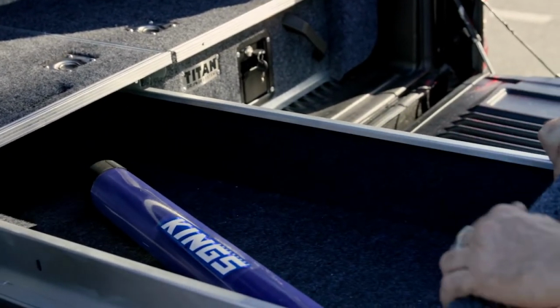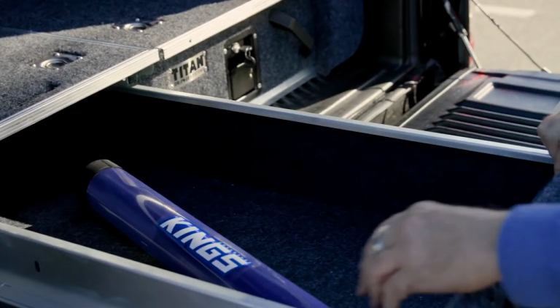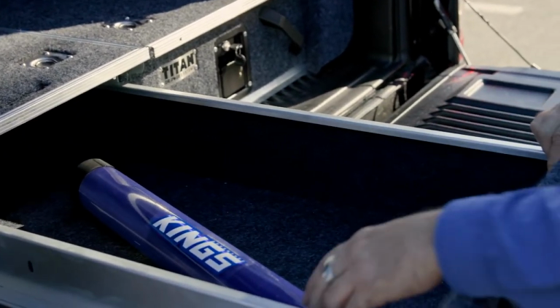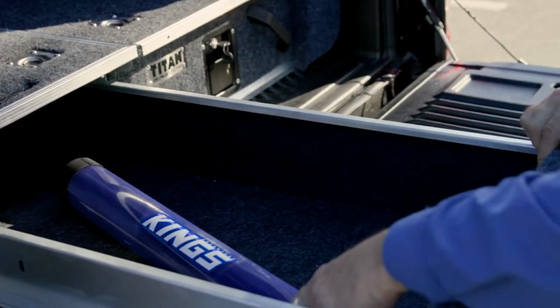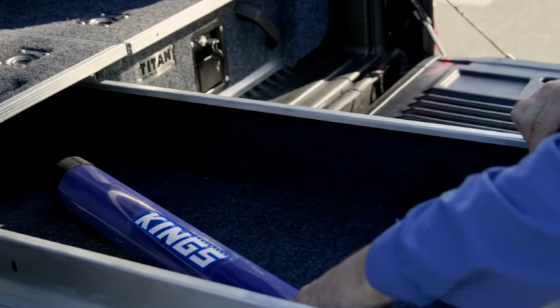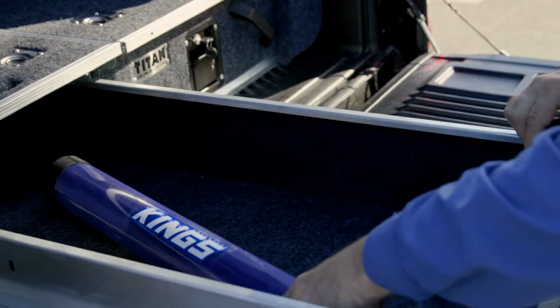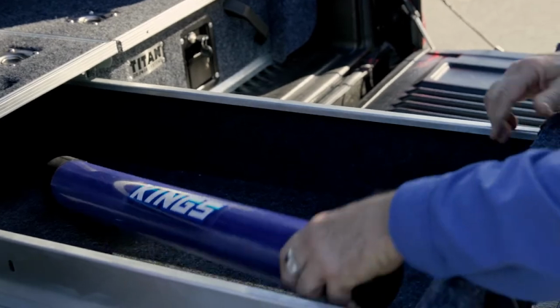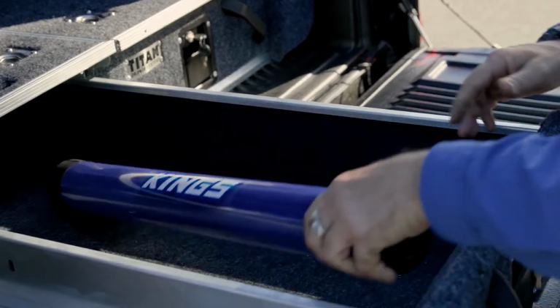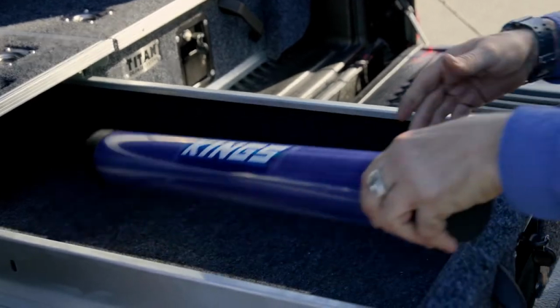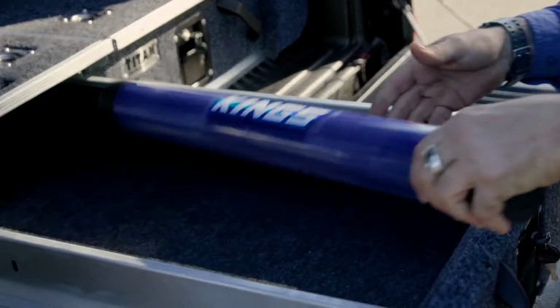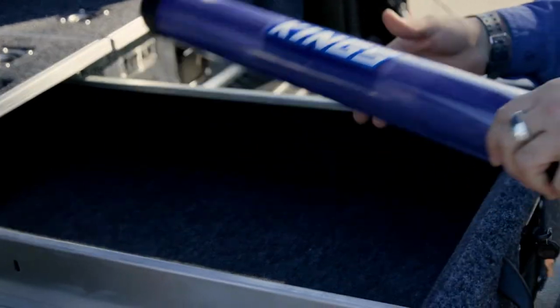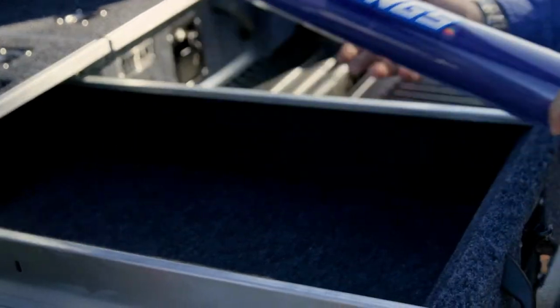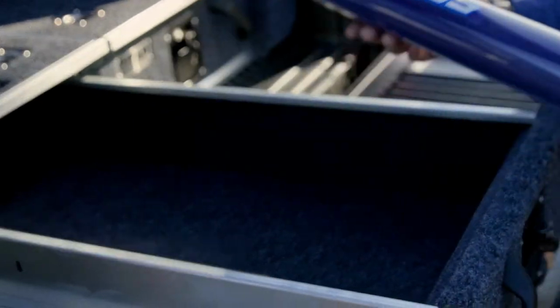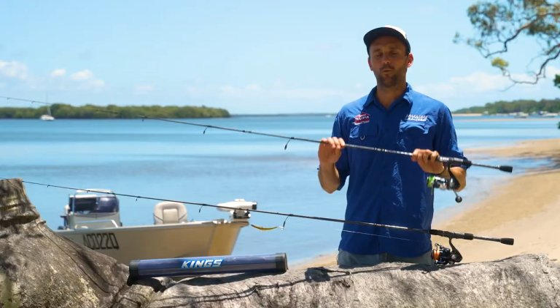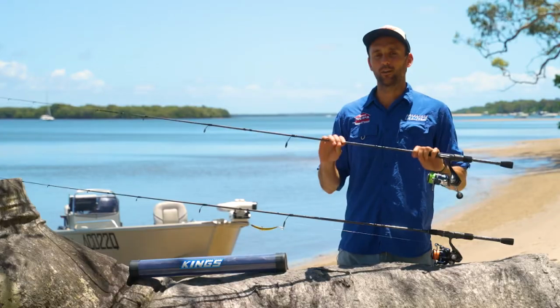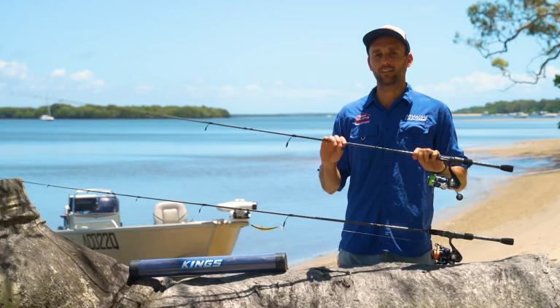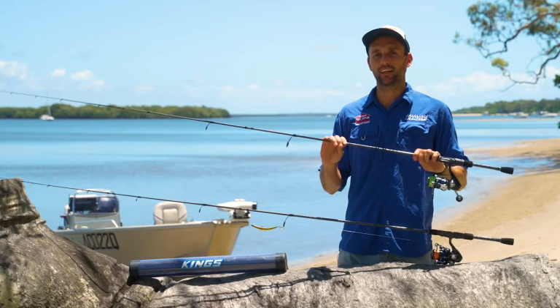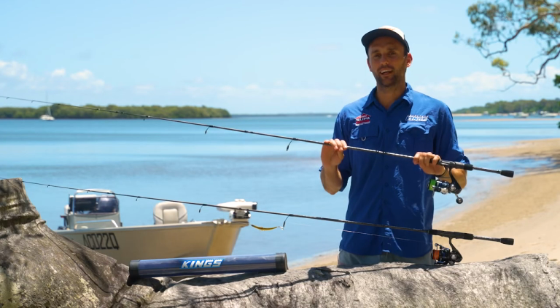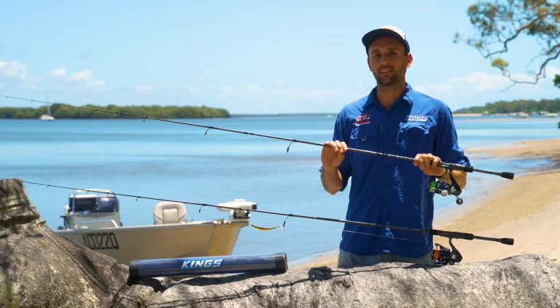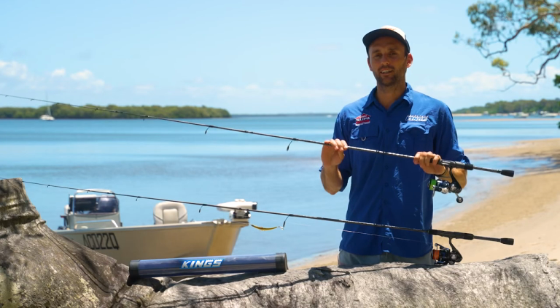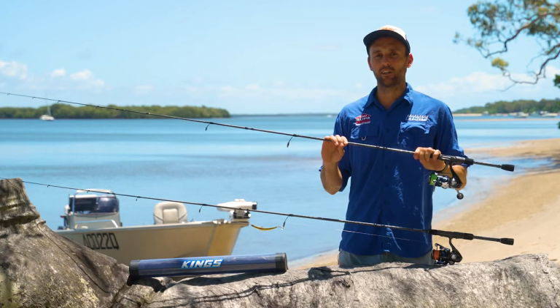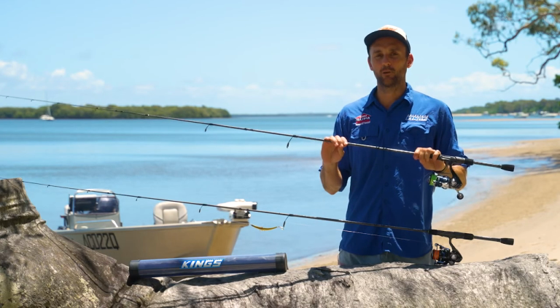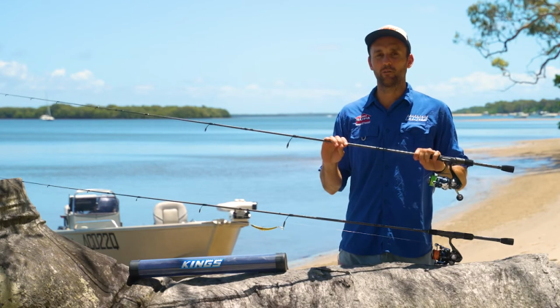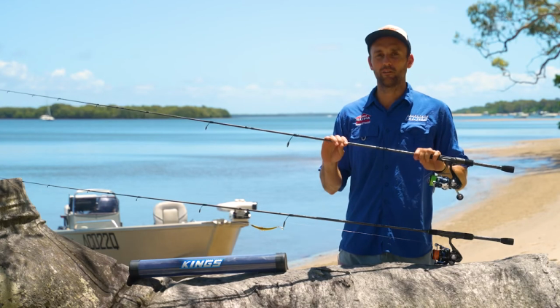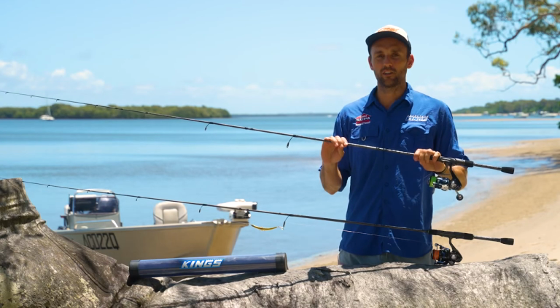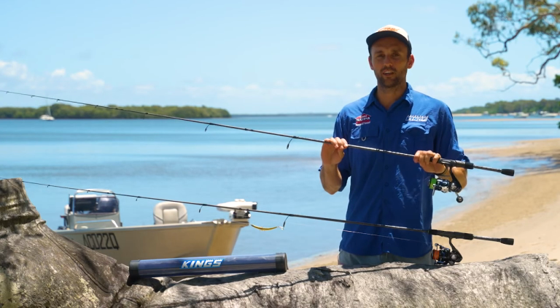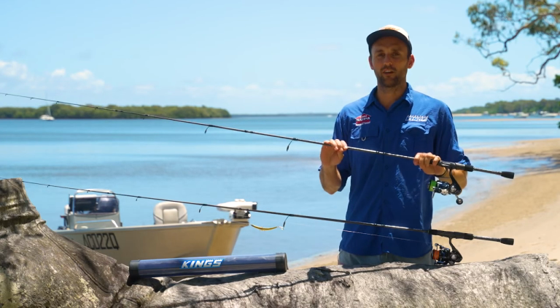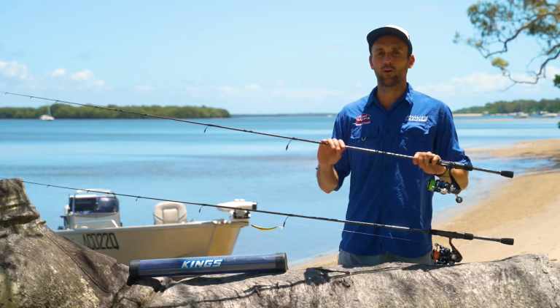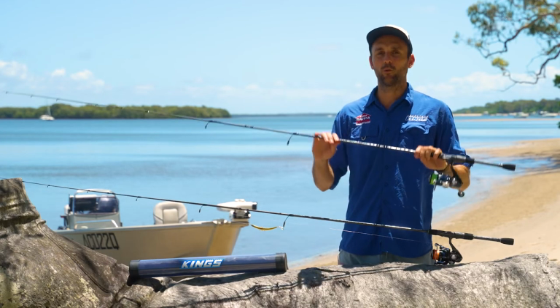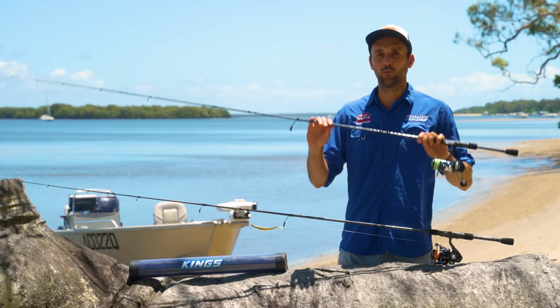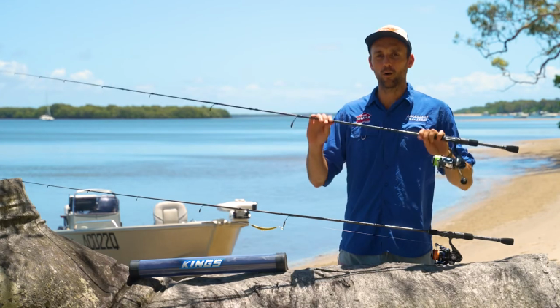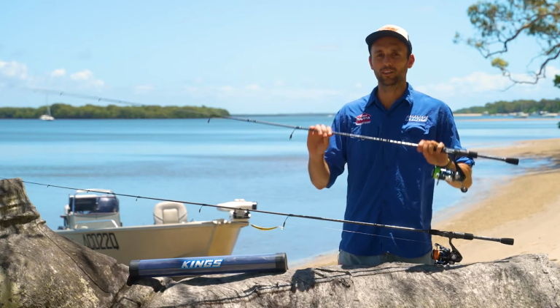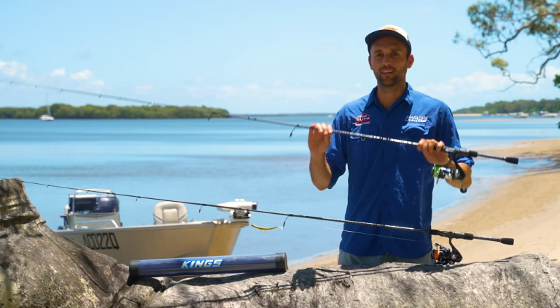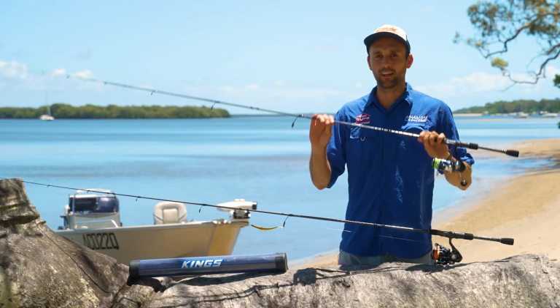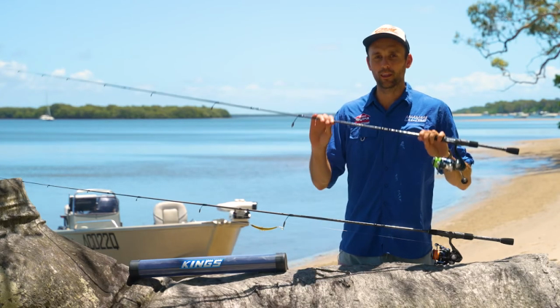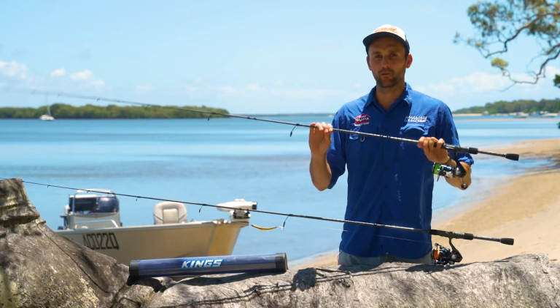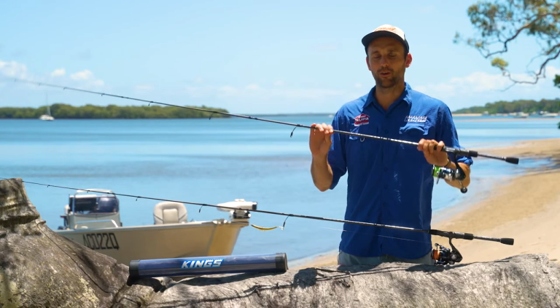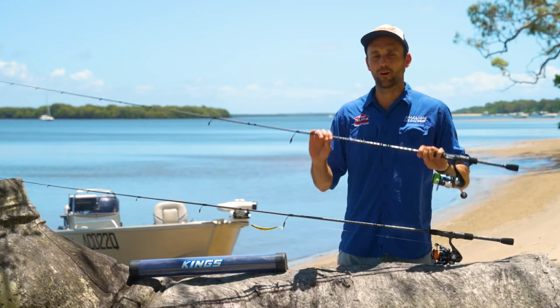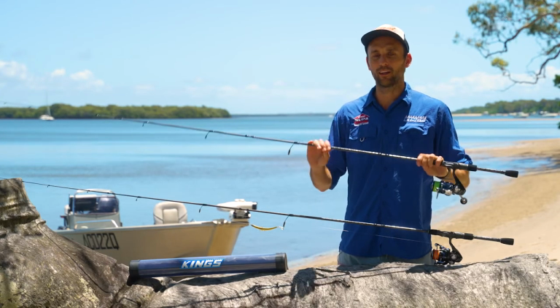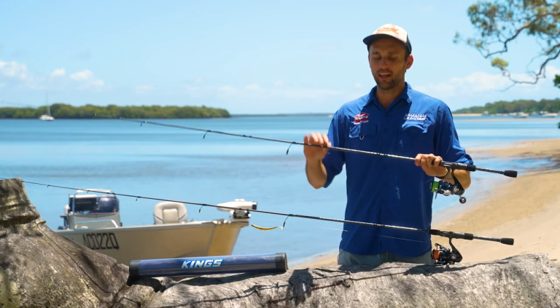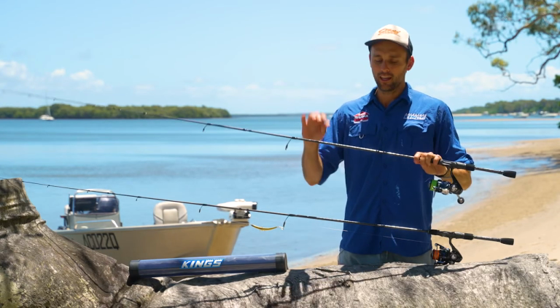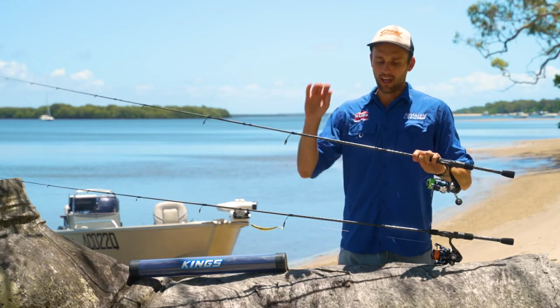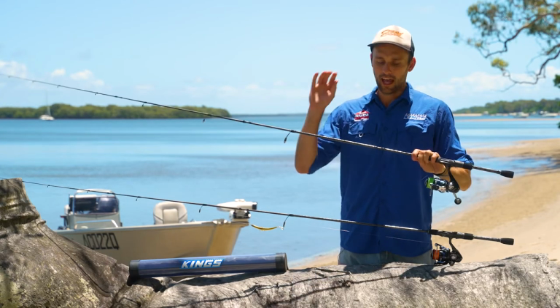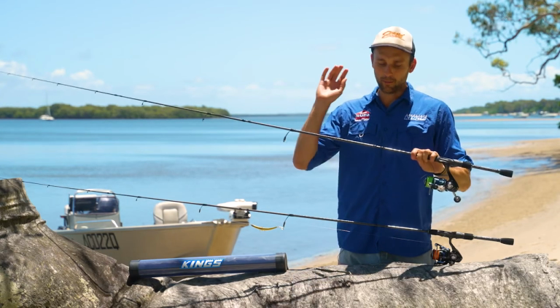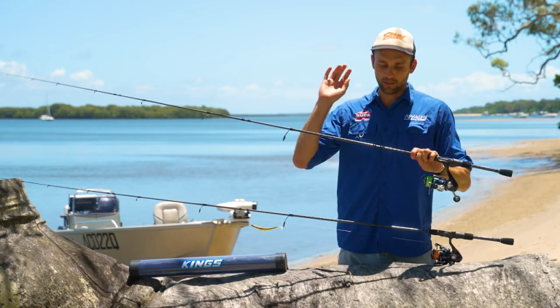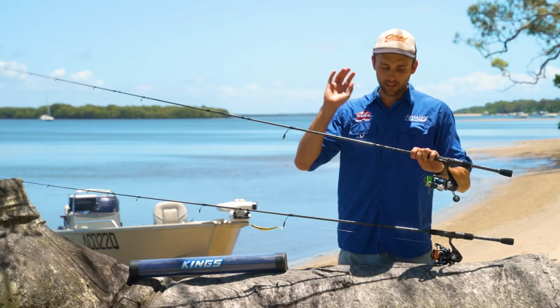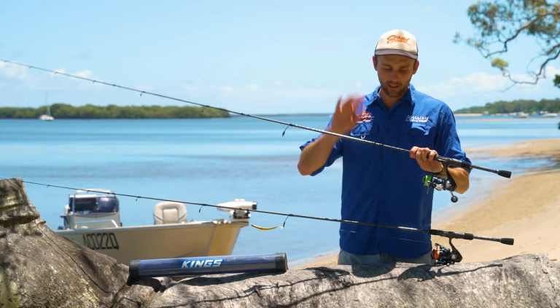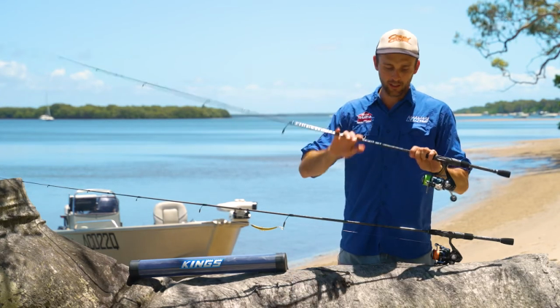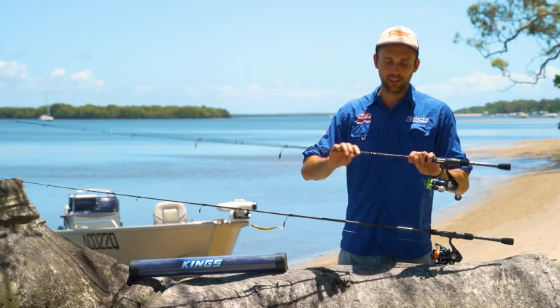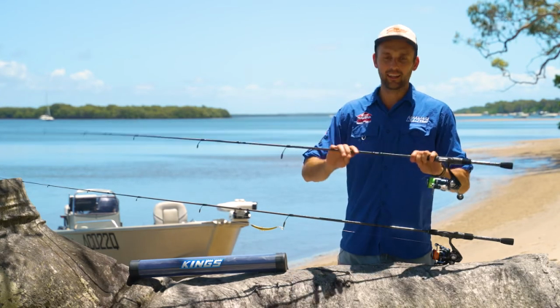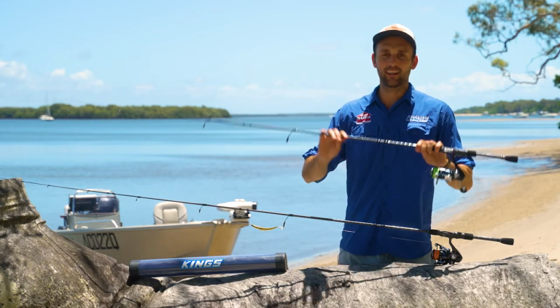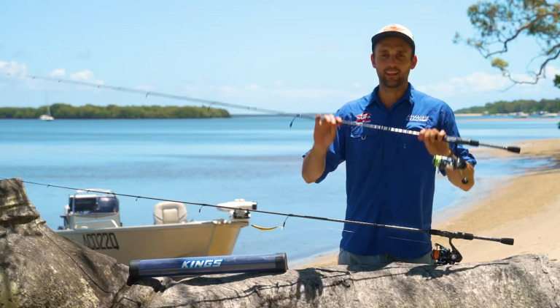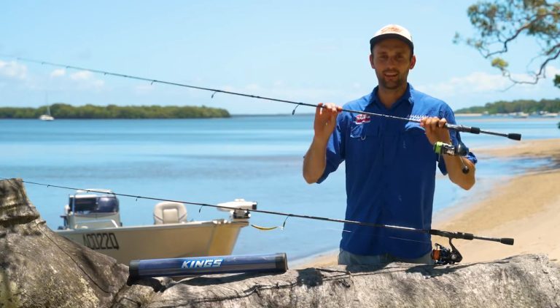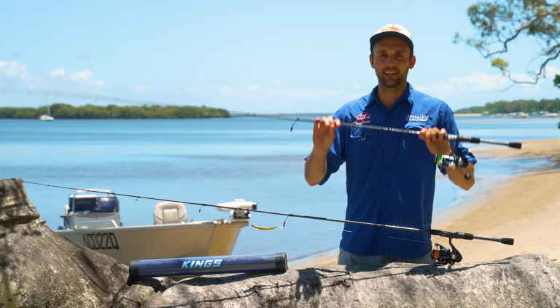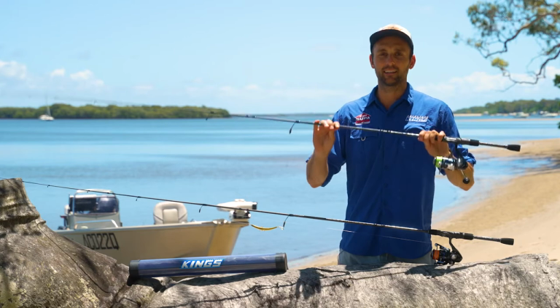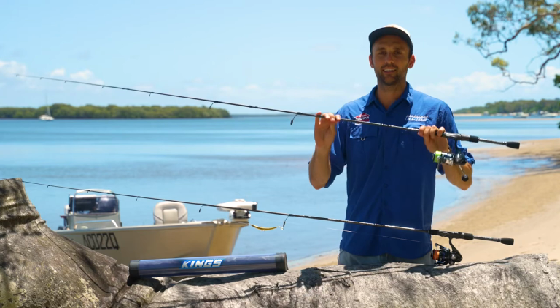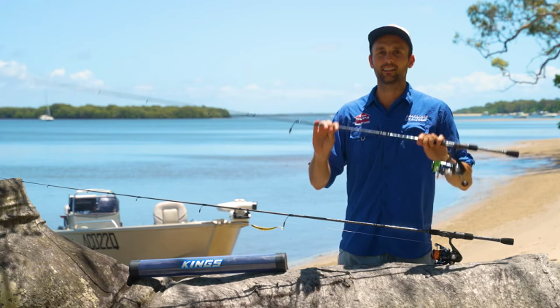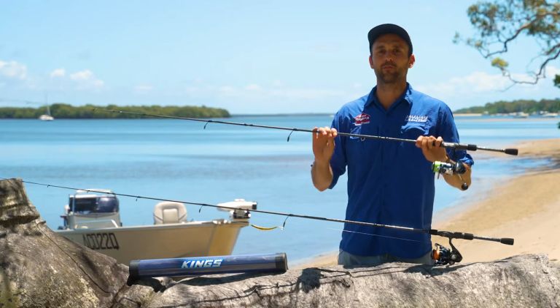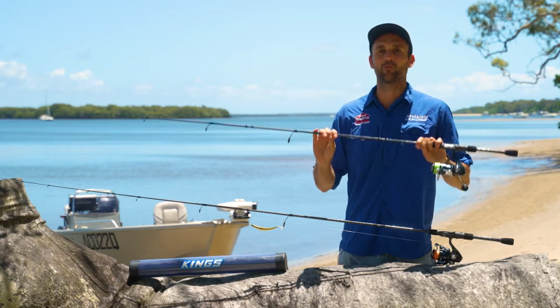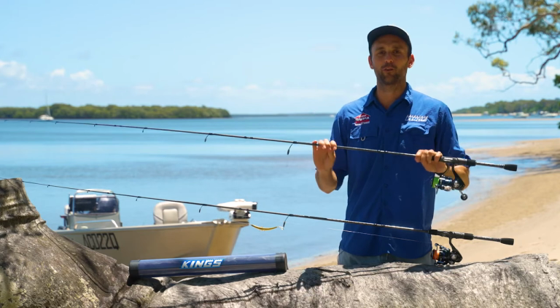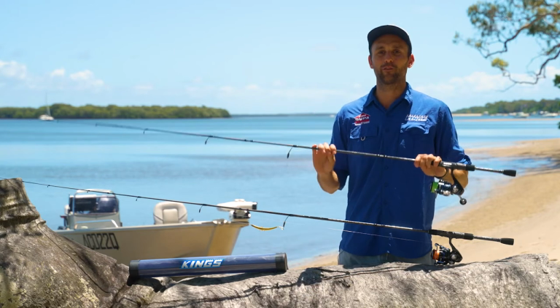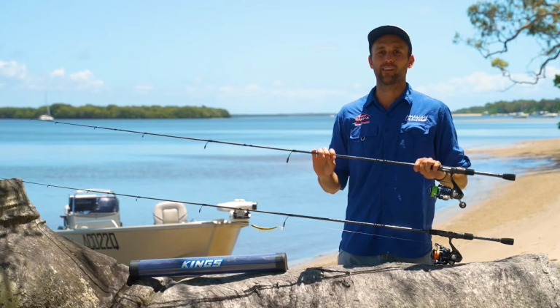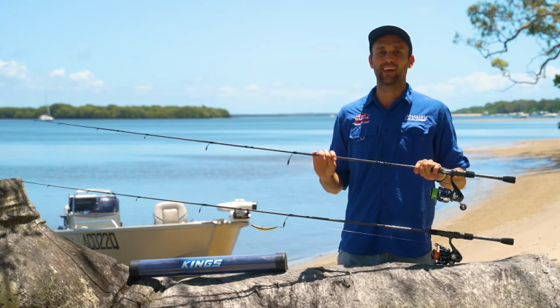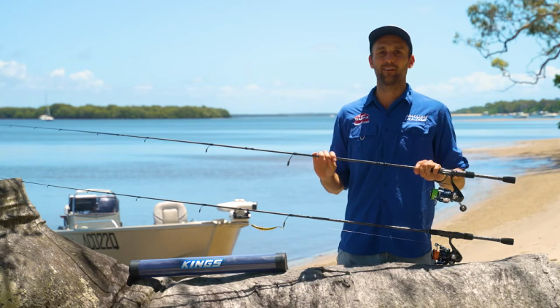If you know someone who wants to get into lure fishing or wants another rod, absolutely this is the rod for them.